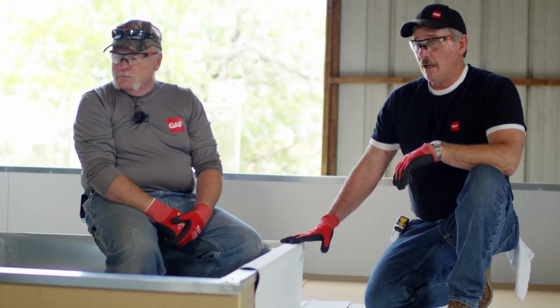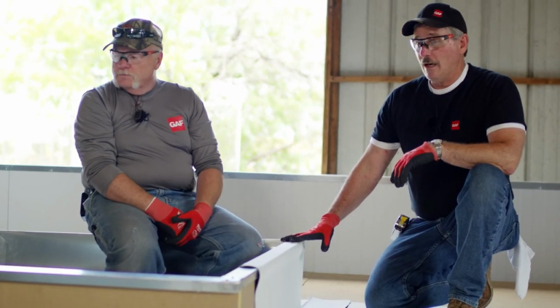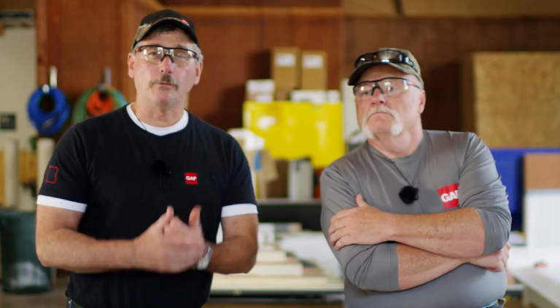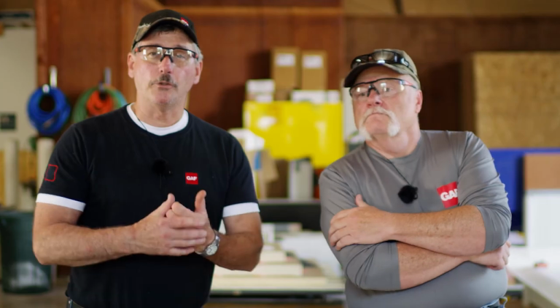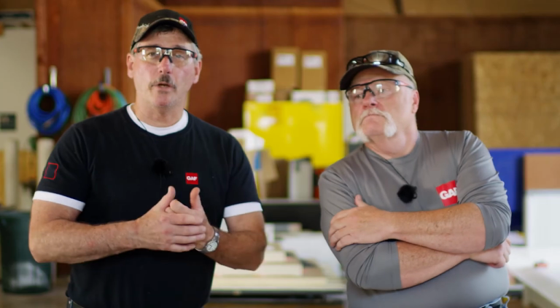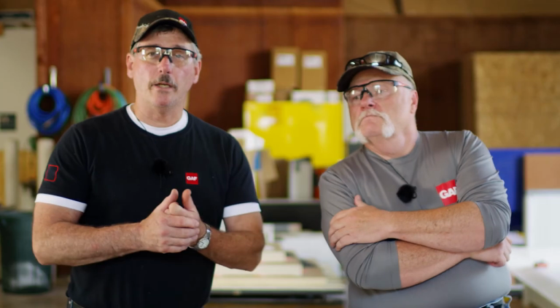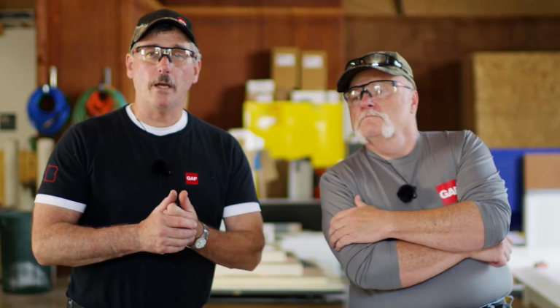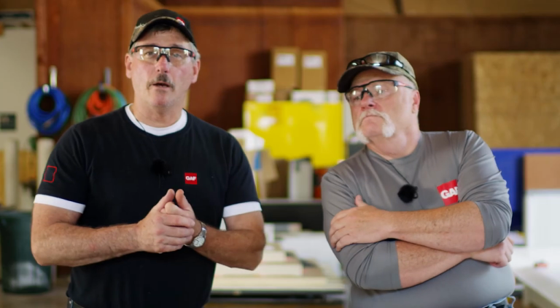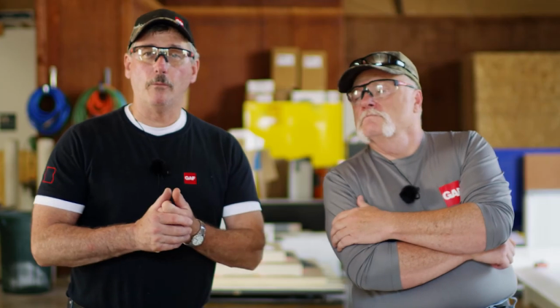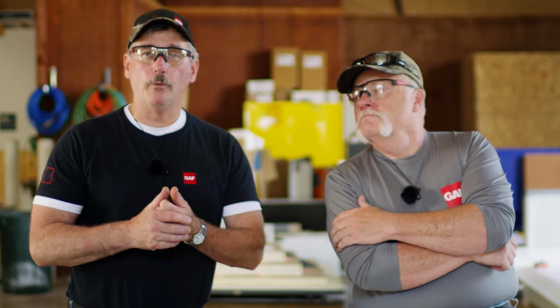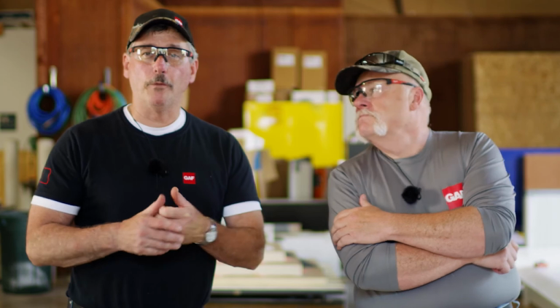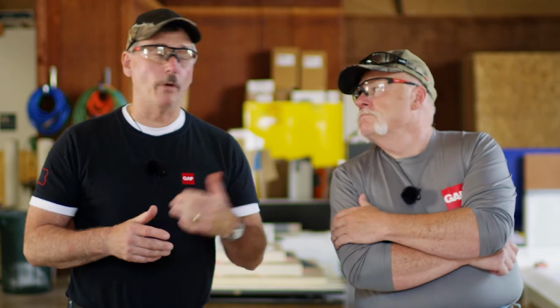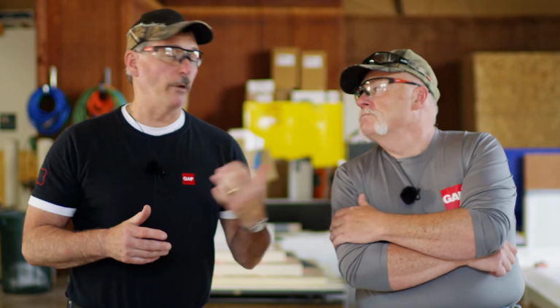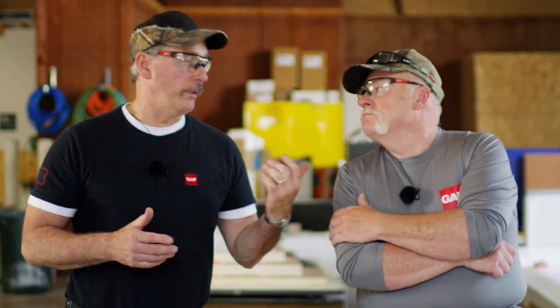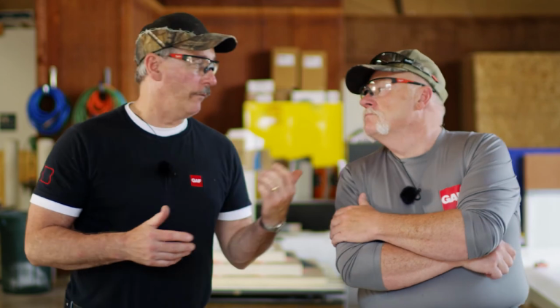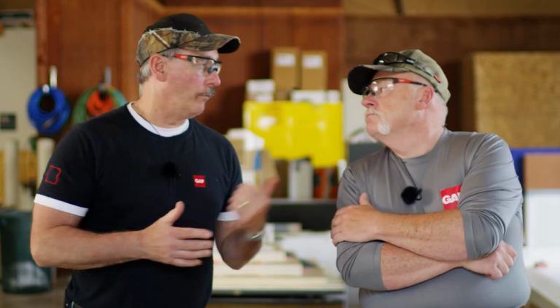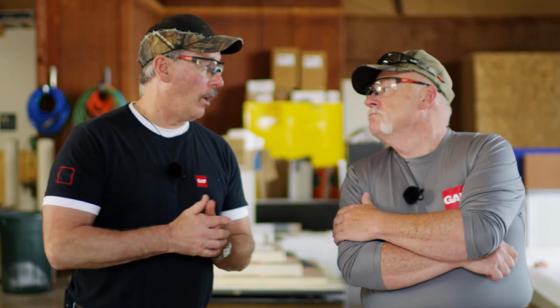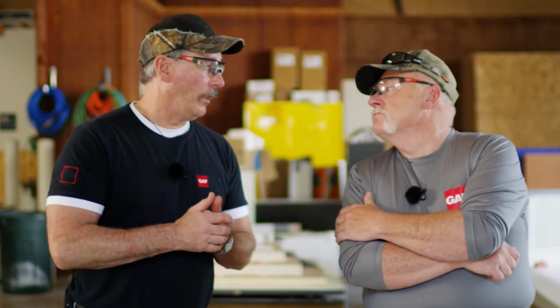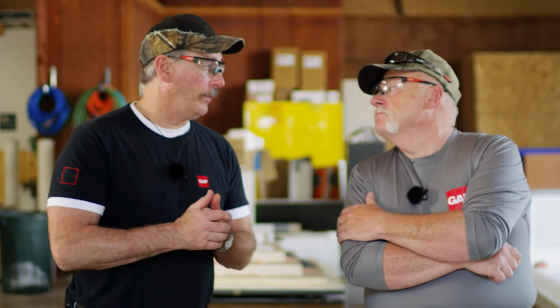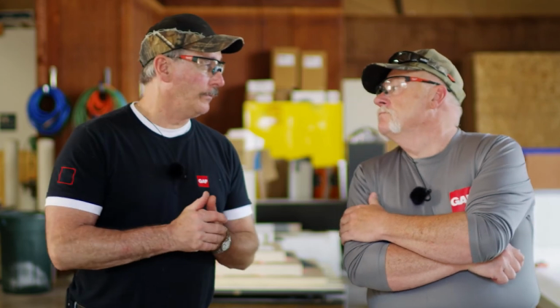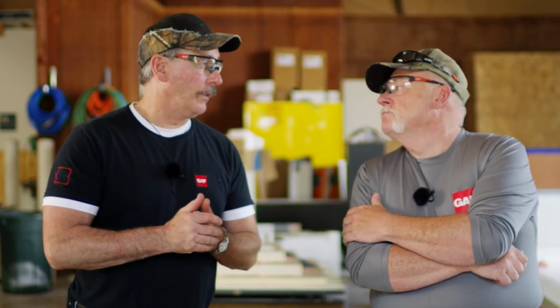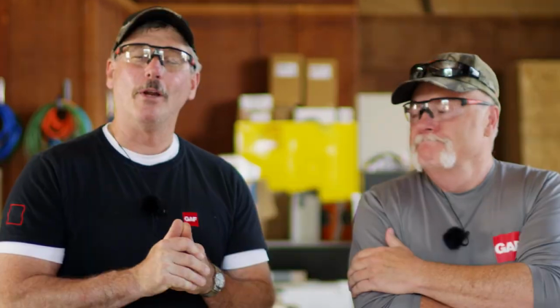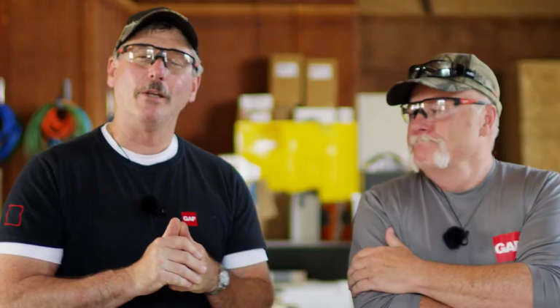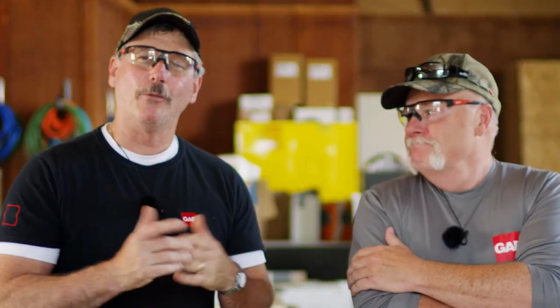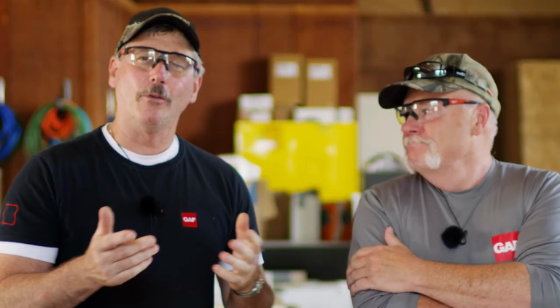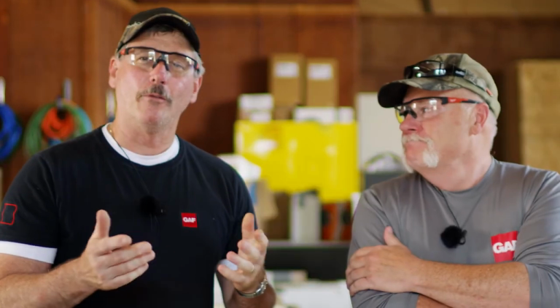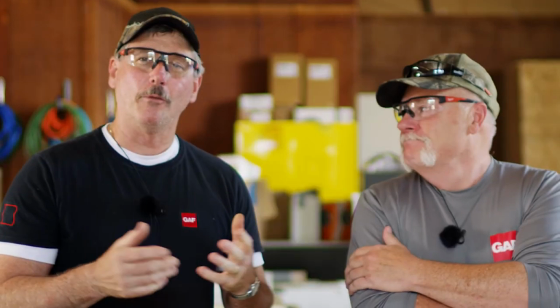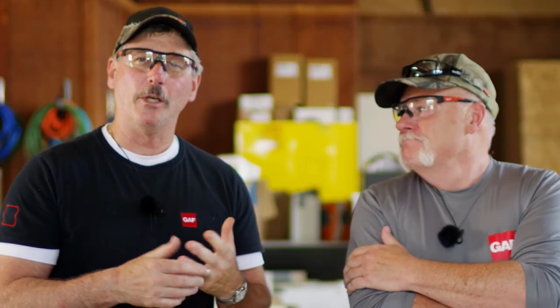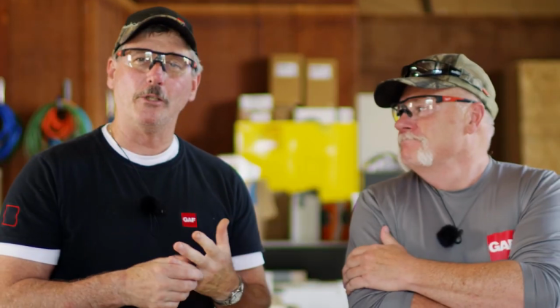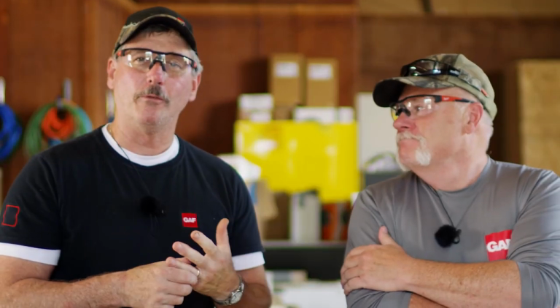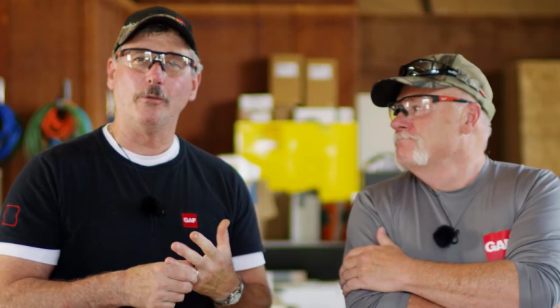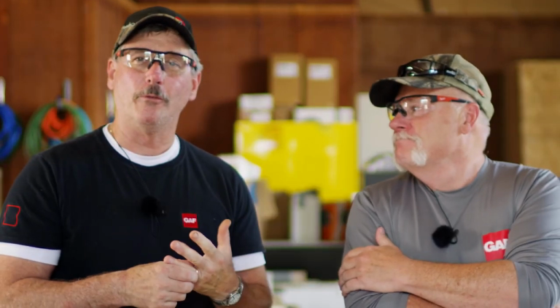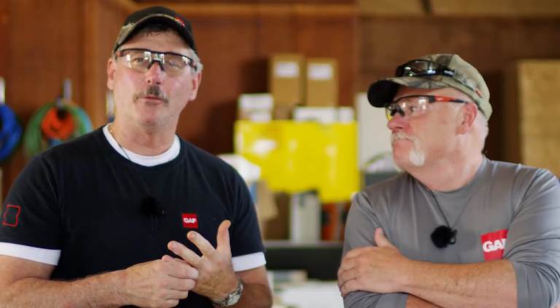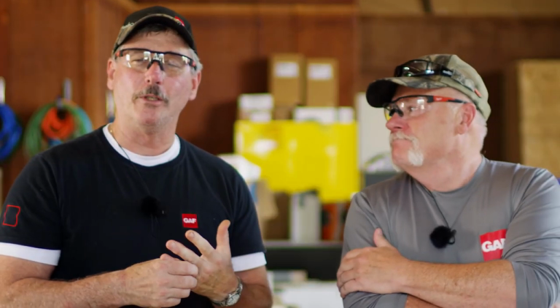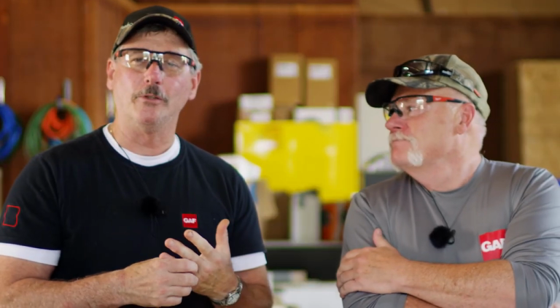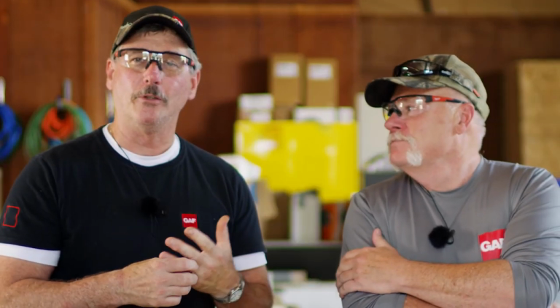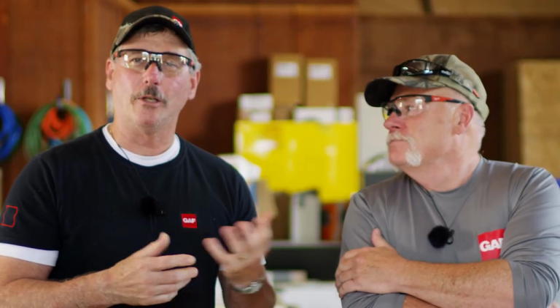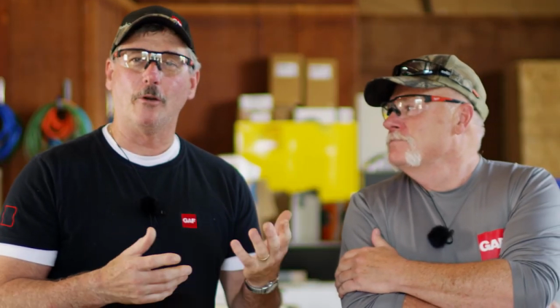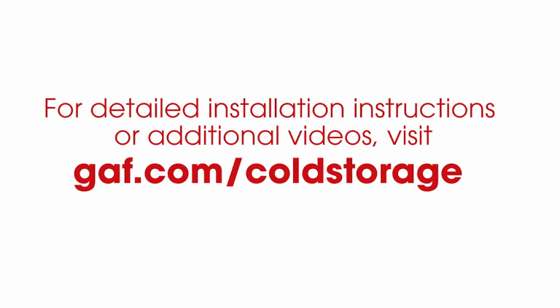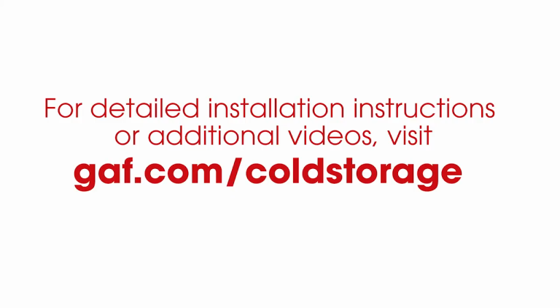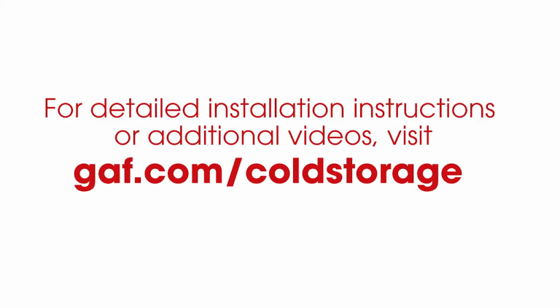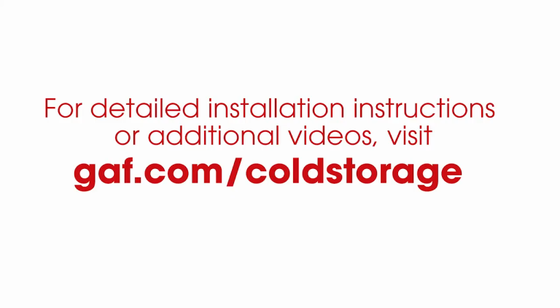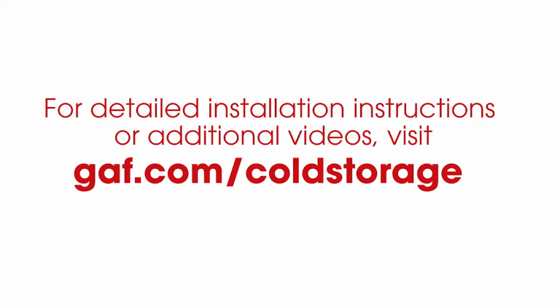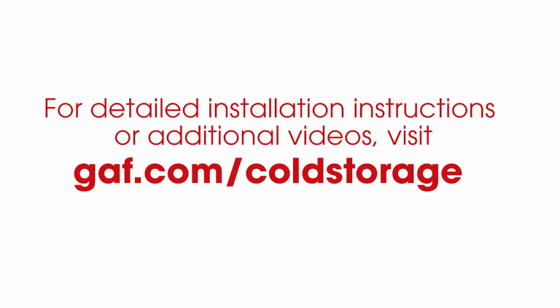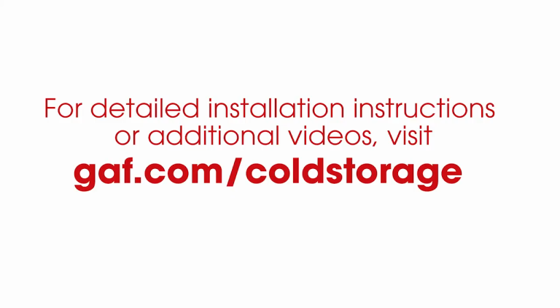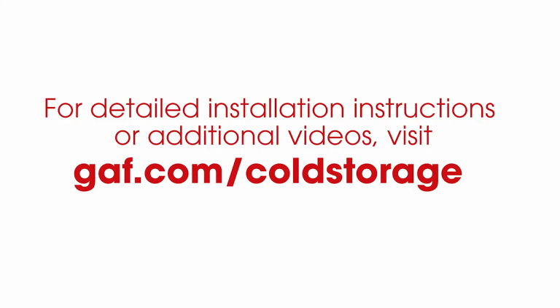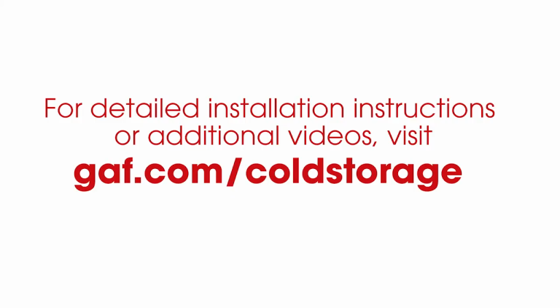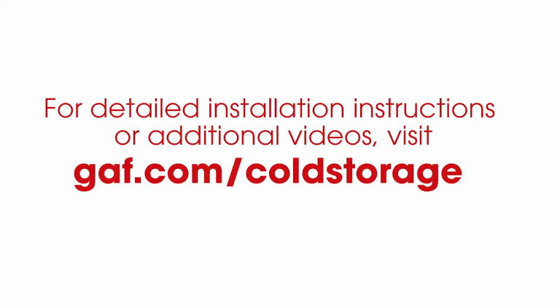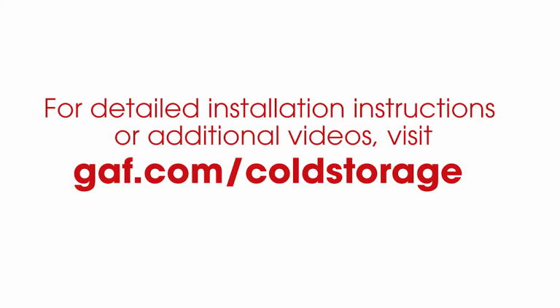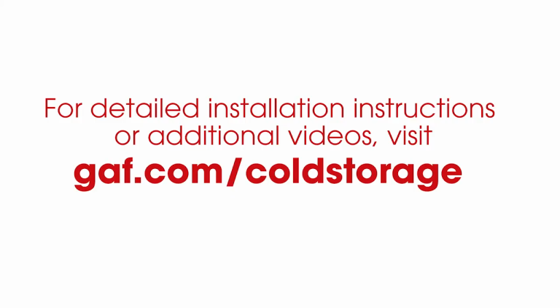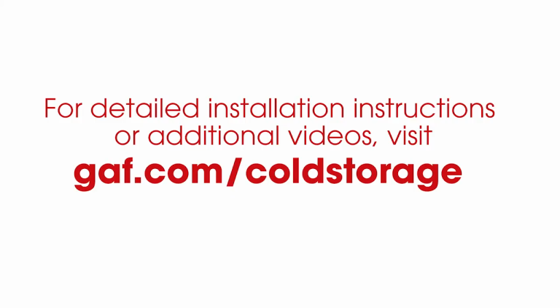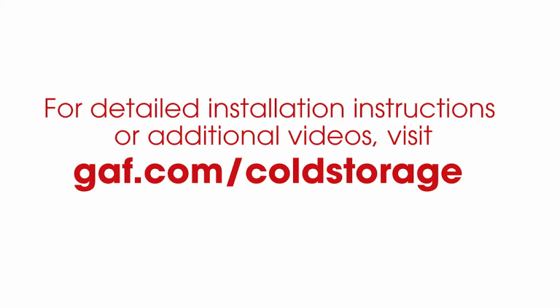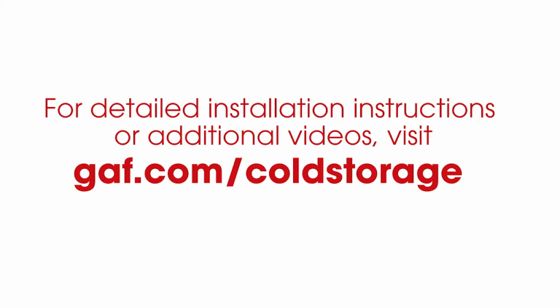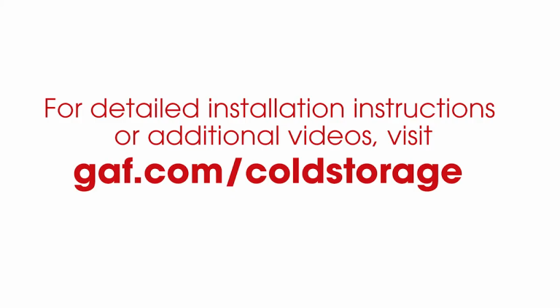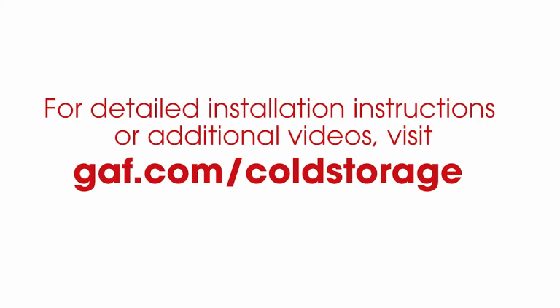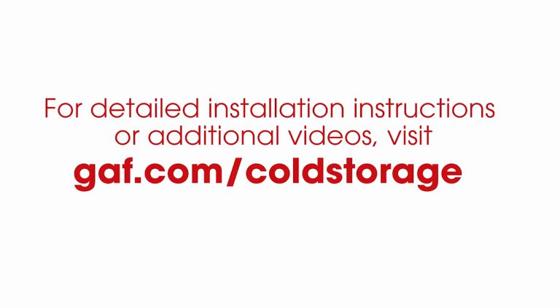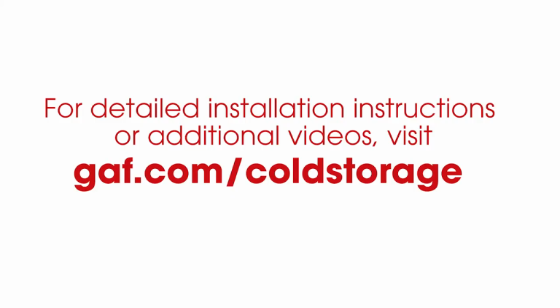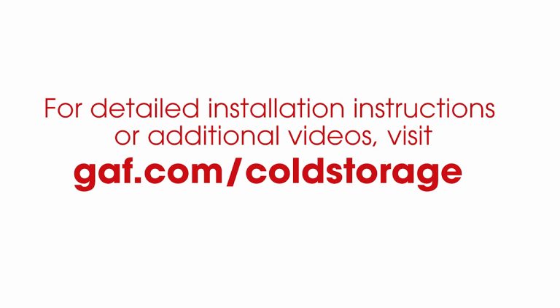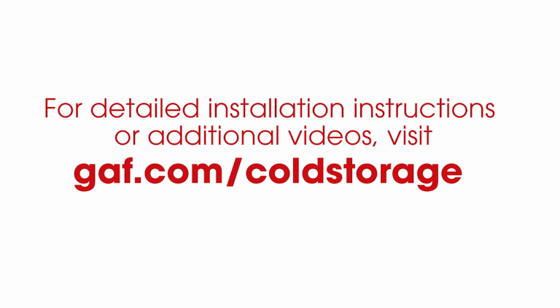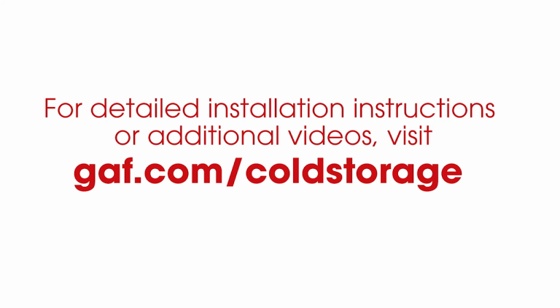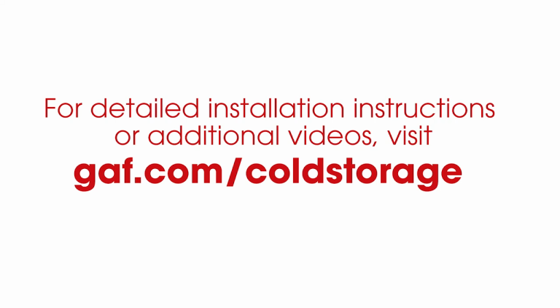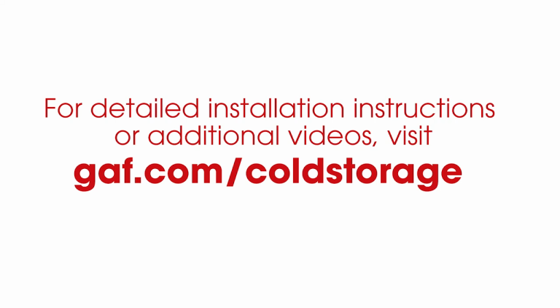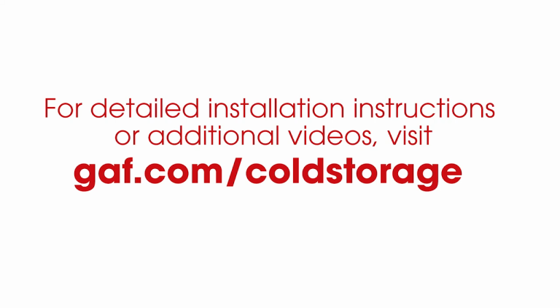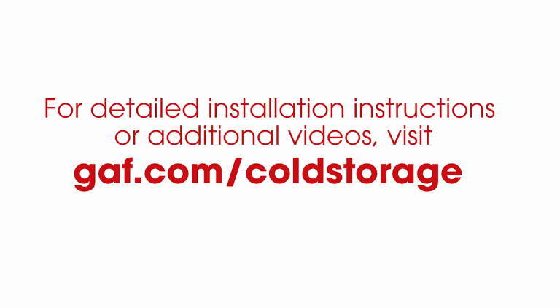Thanks for joining Roof It Right with Dave and Wally. If you want any further information, feel free to look at our website at gif.com/cold-storage.